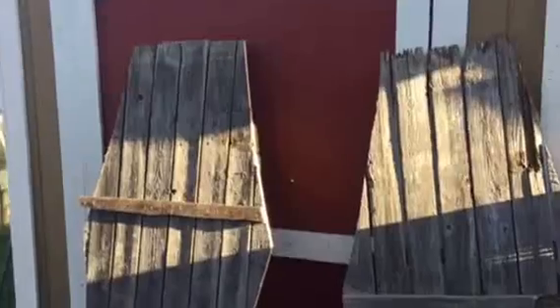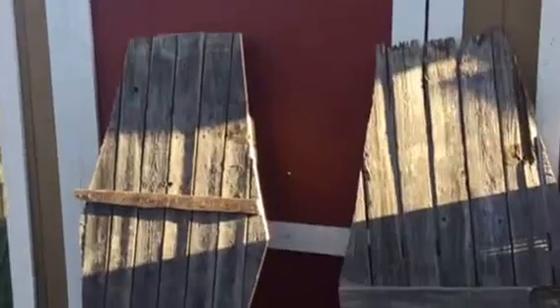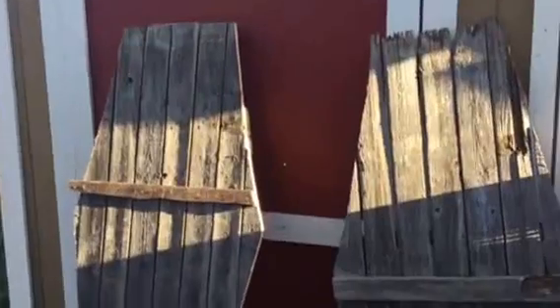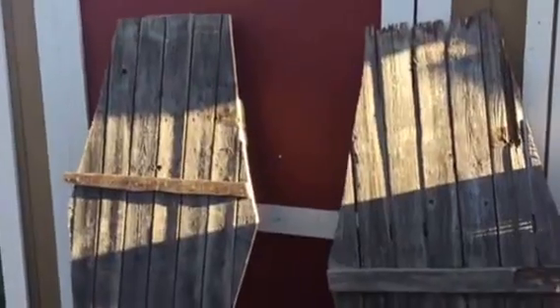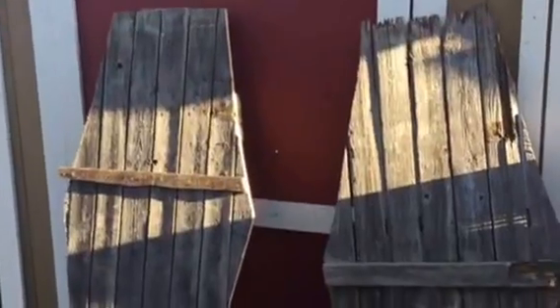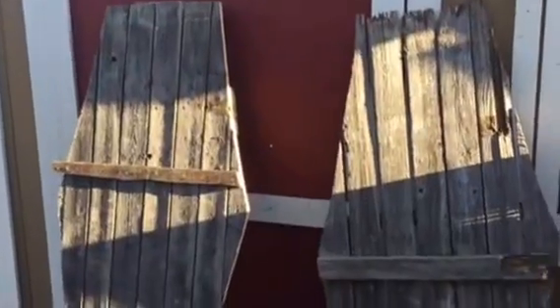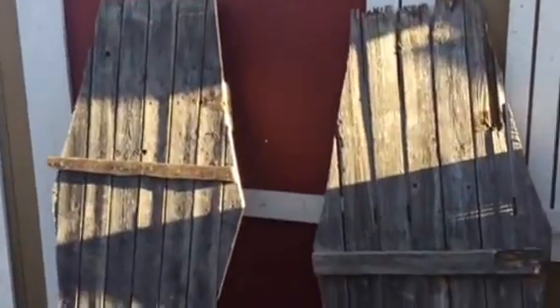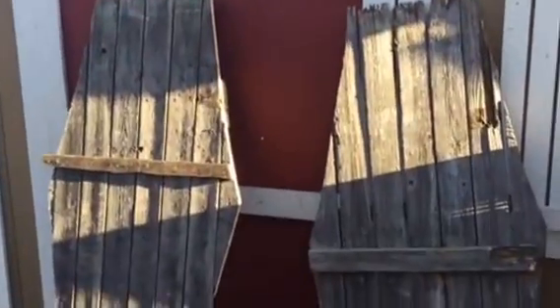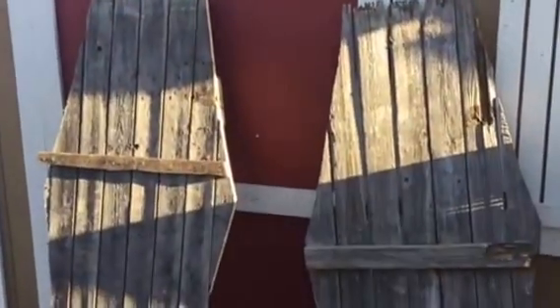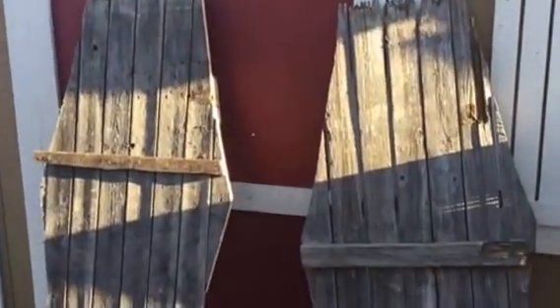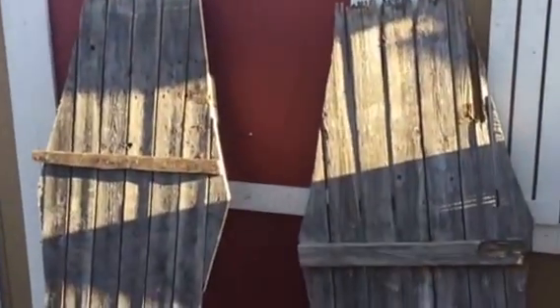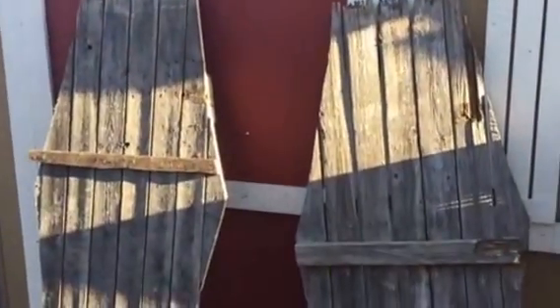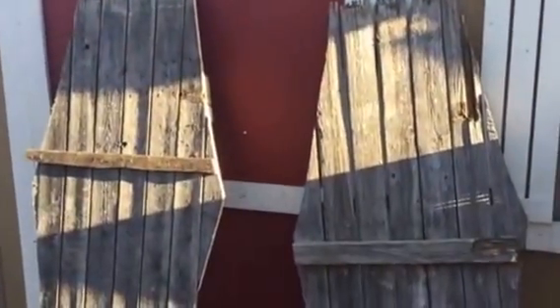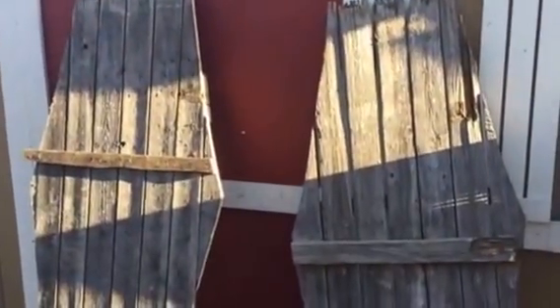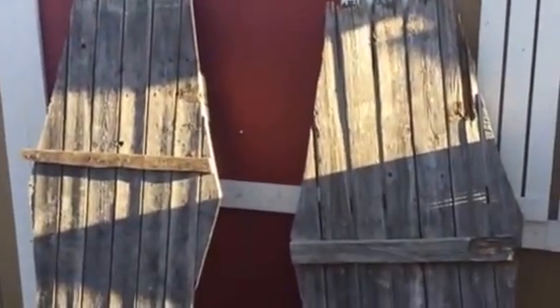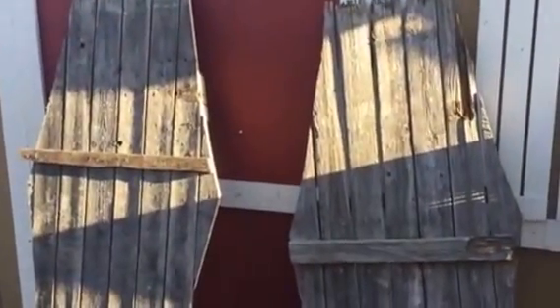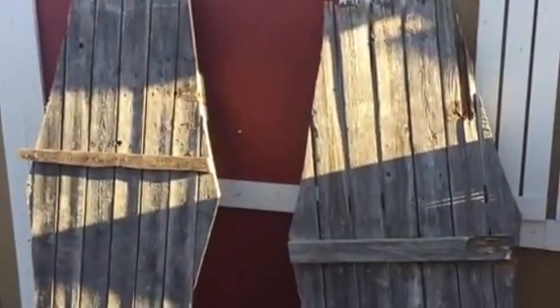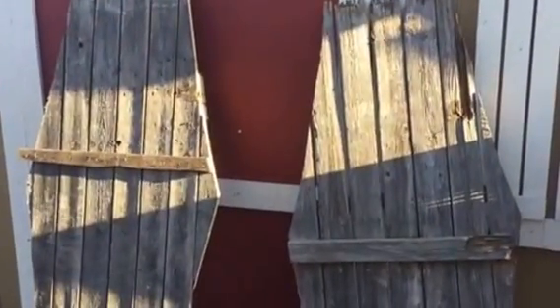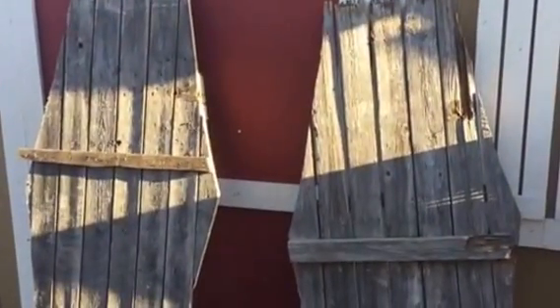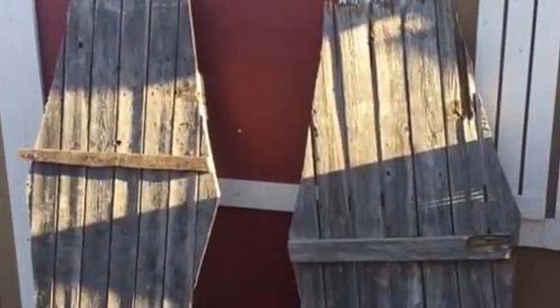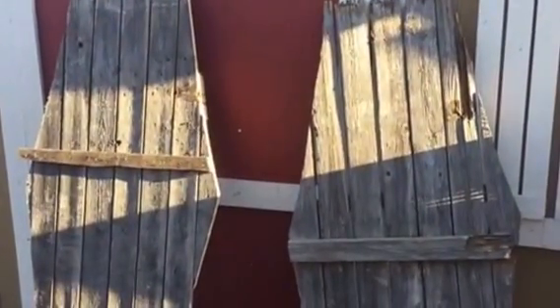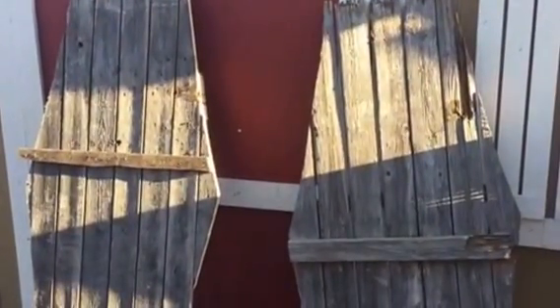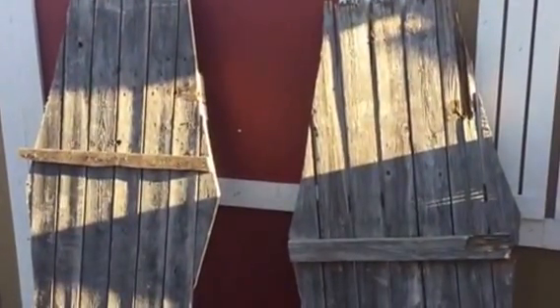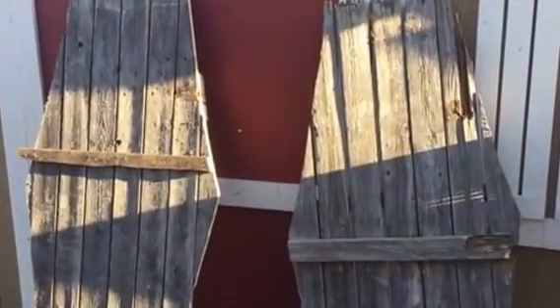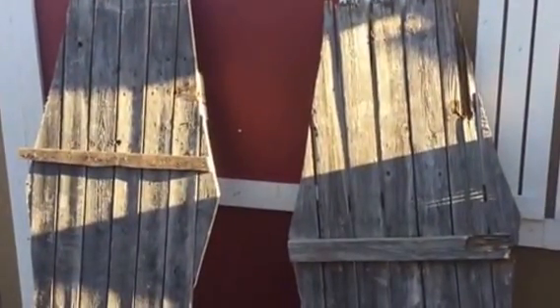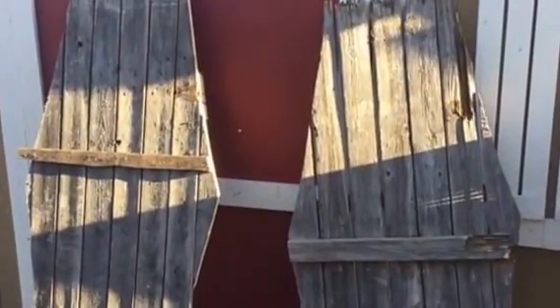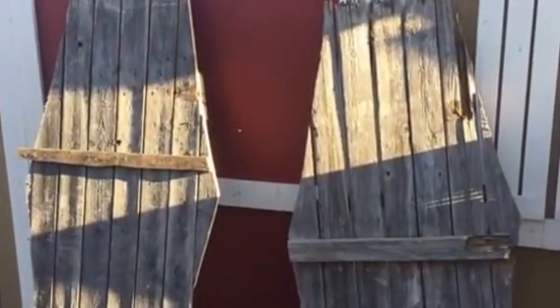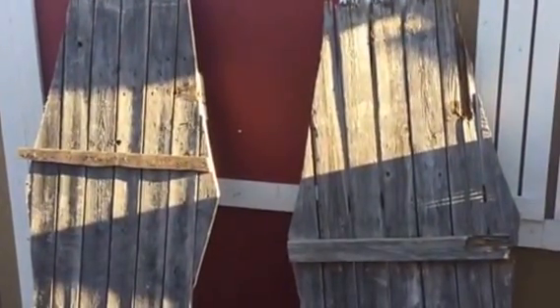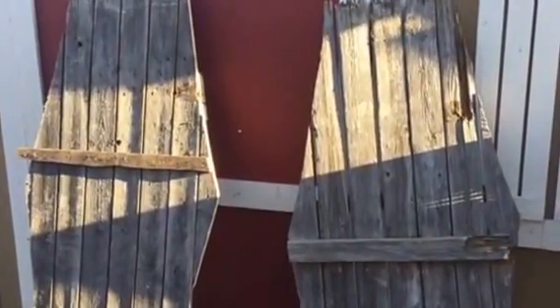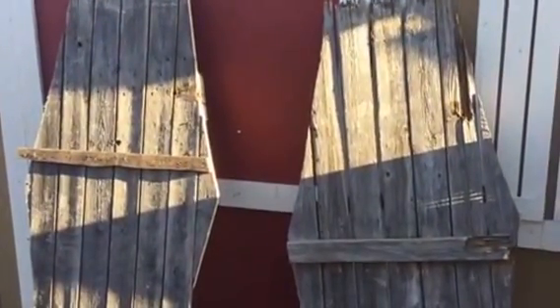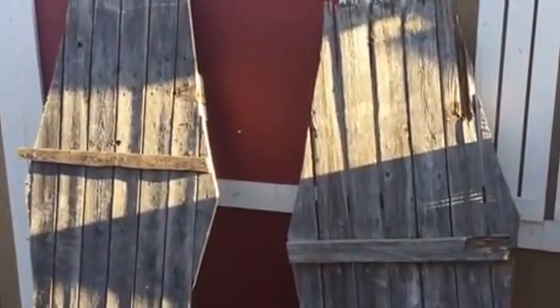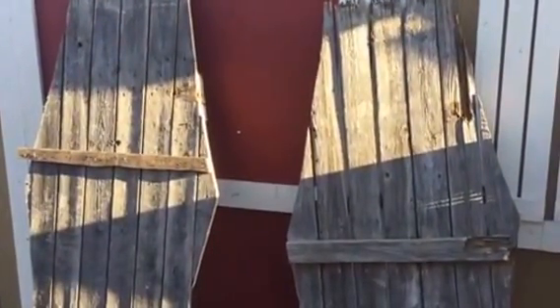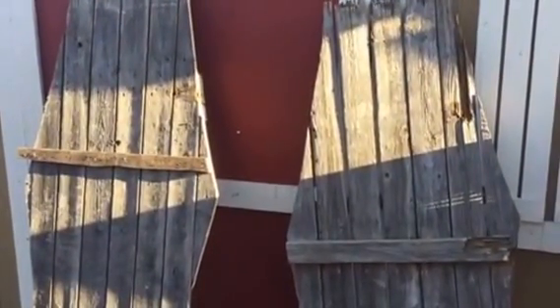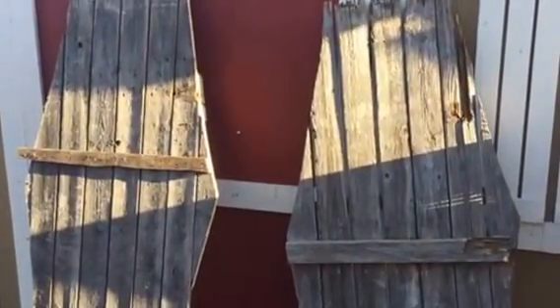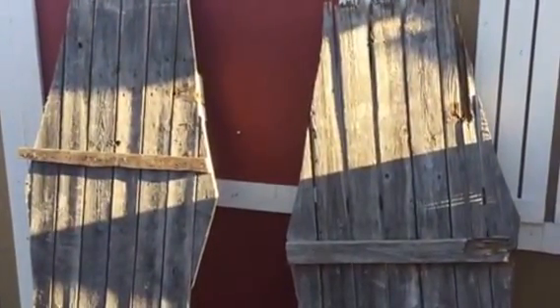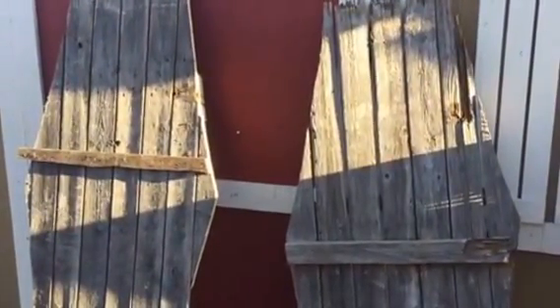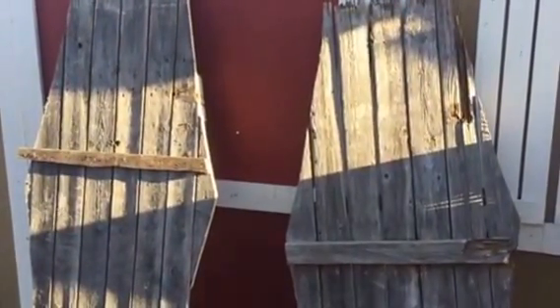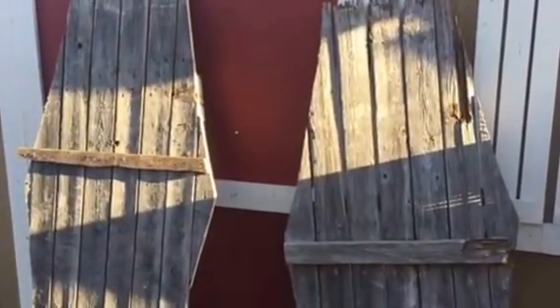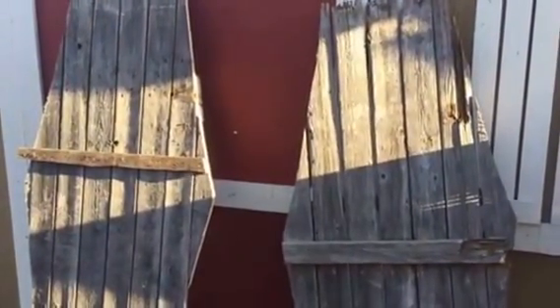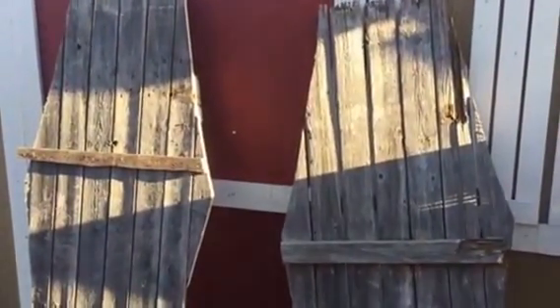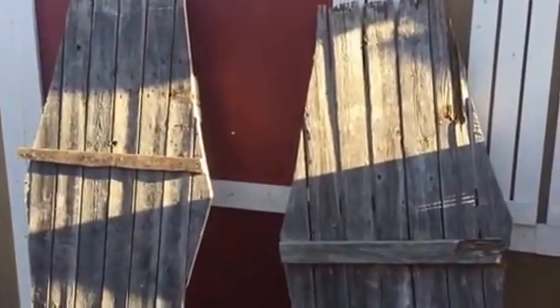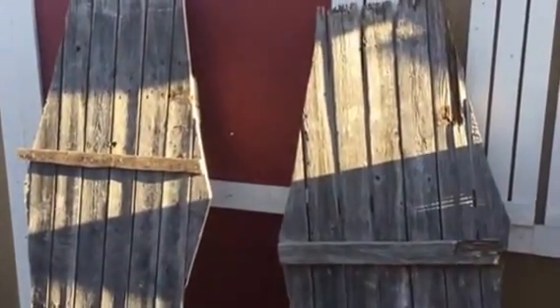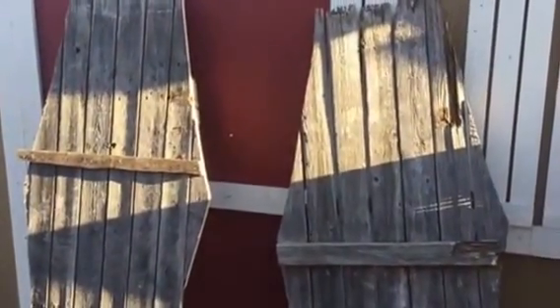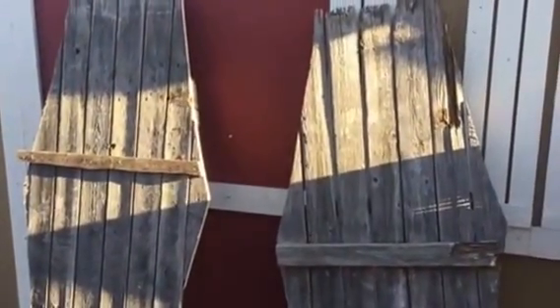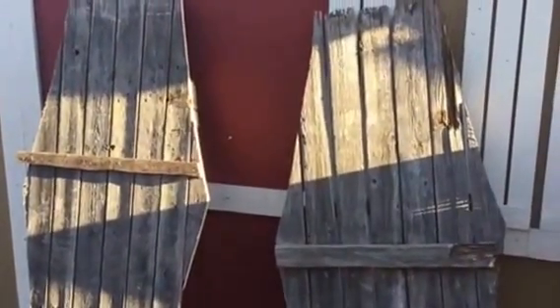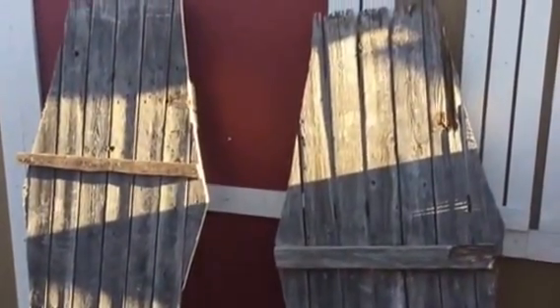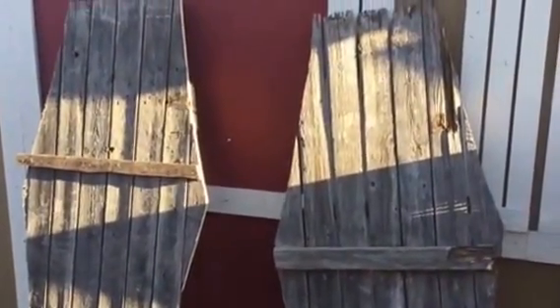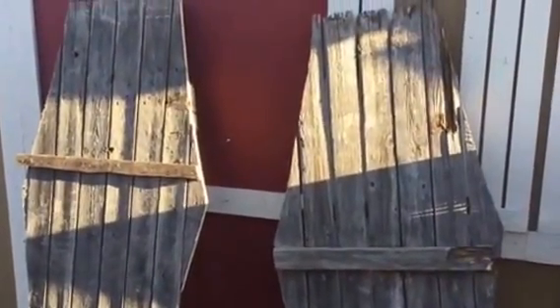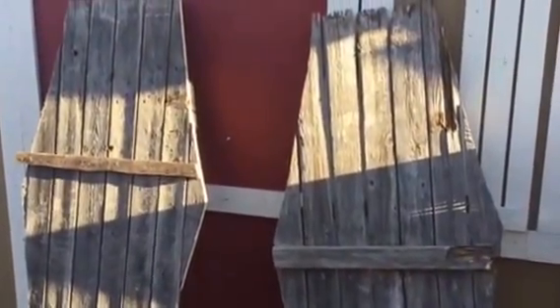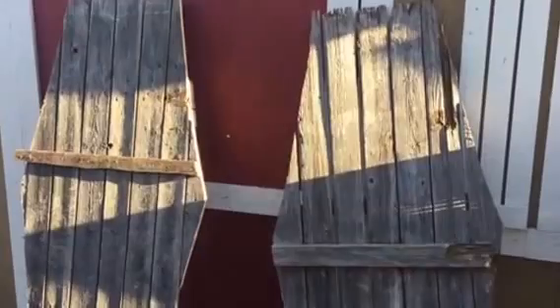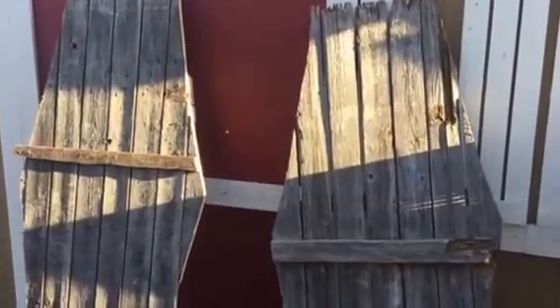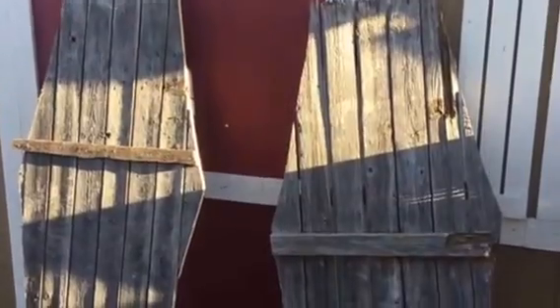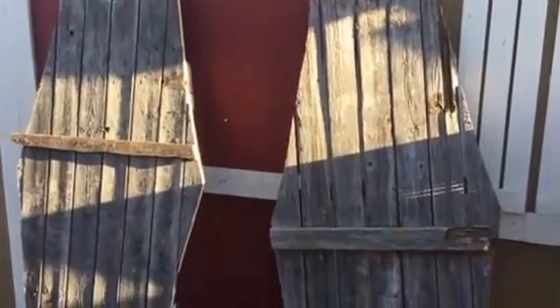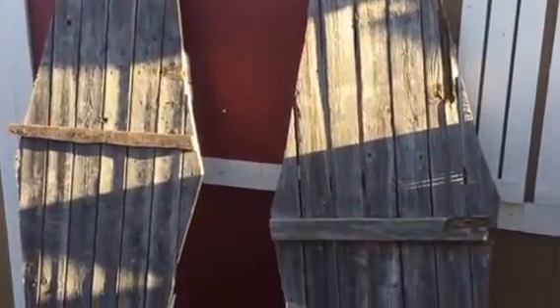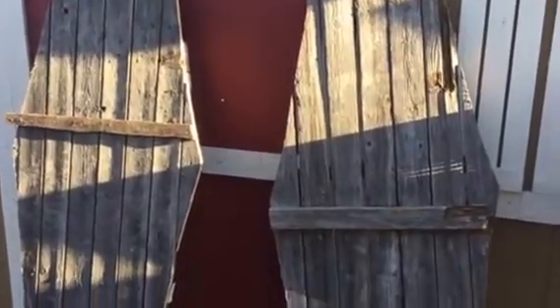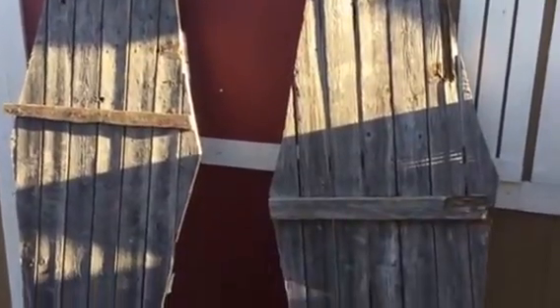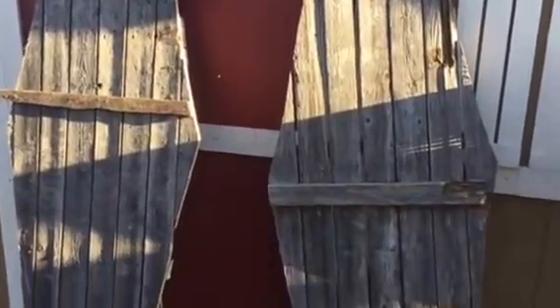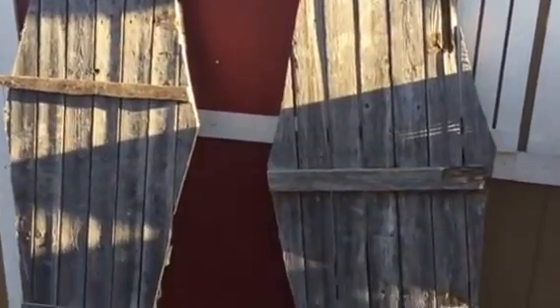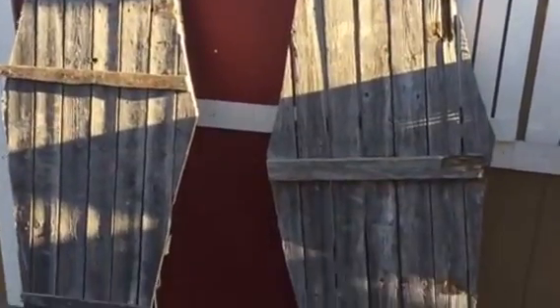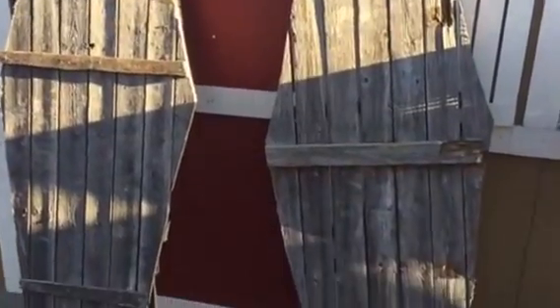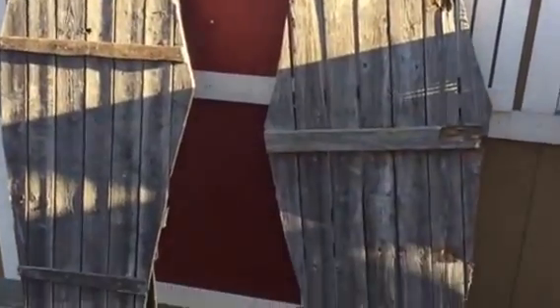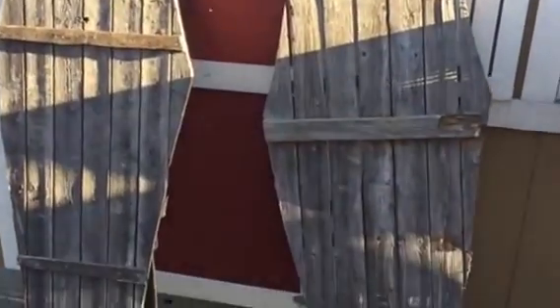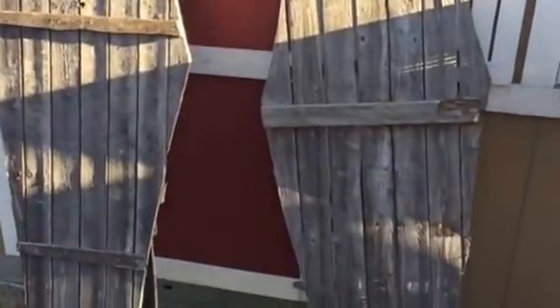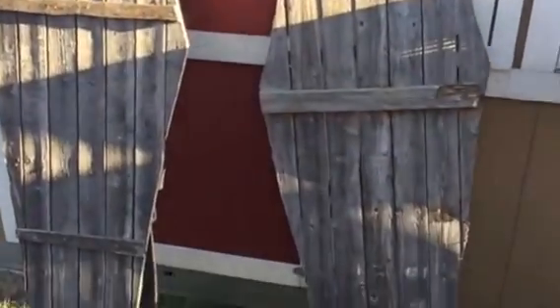I started my building for this next season. I had some storms blow through and blow a lot of fences down, so I've been collecting some of the wood.